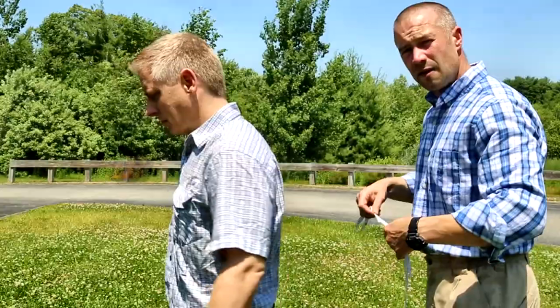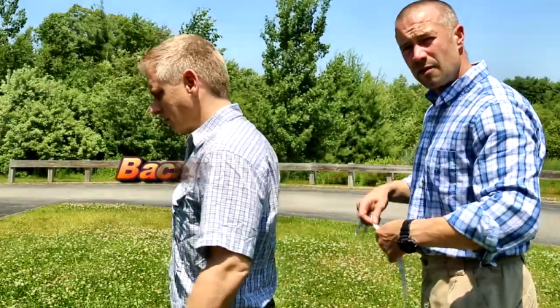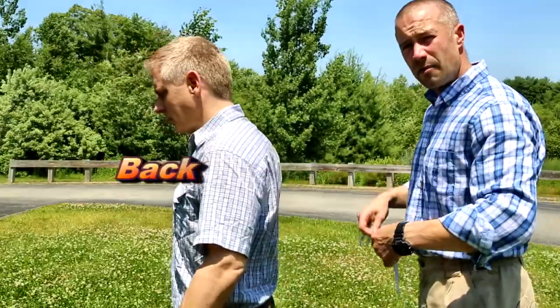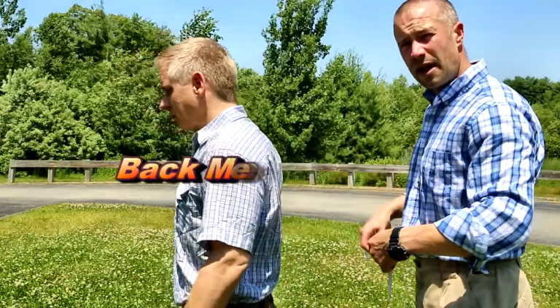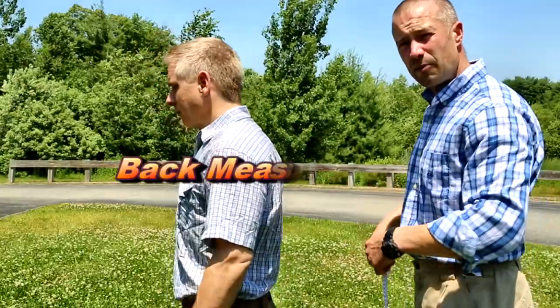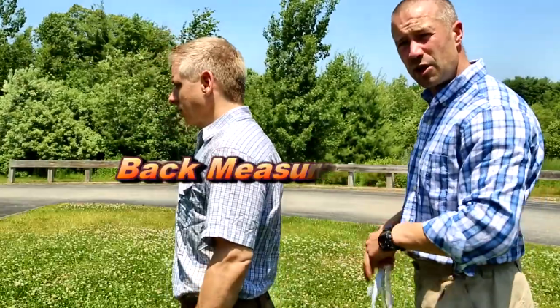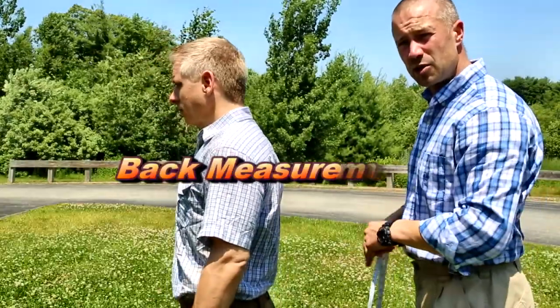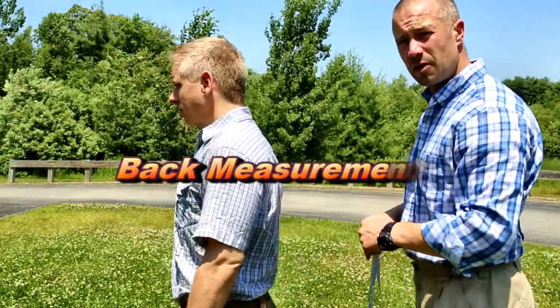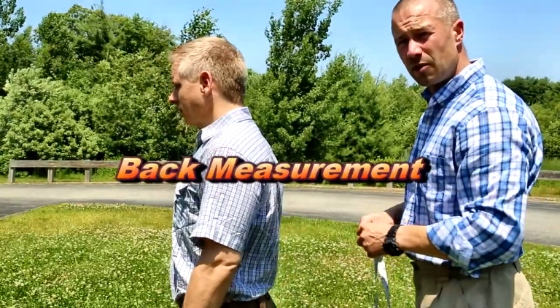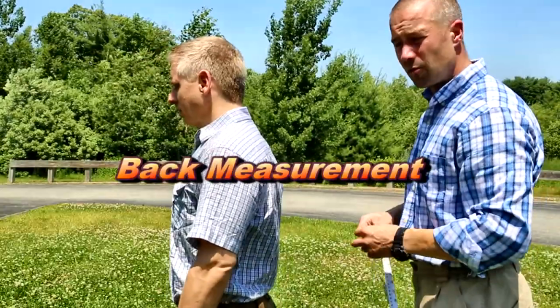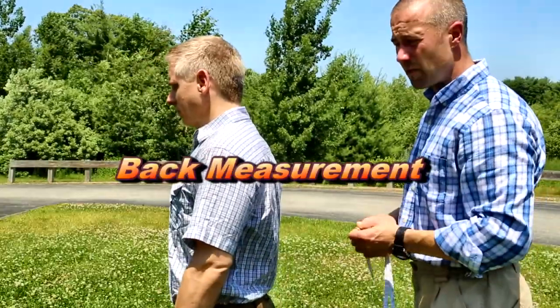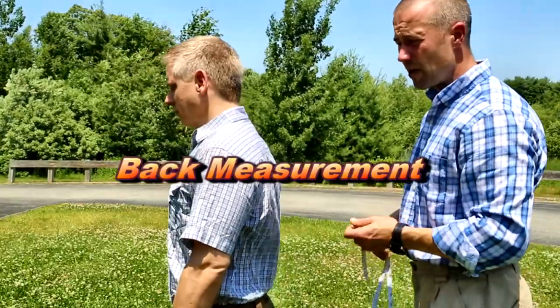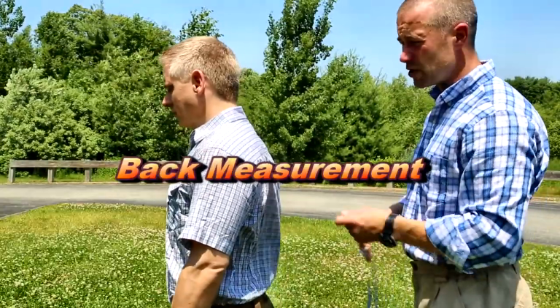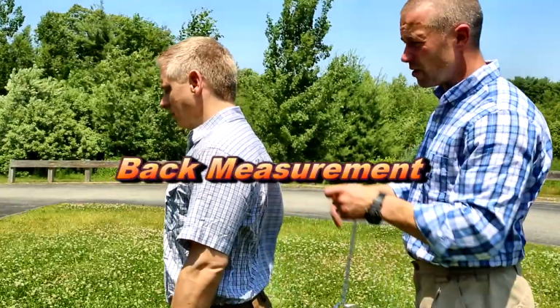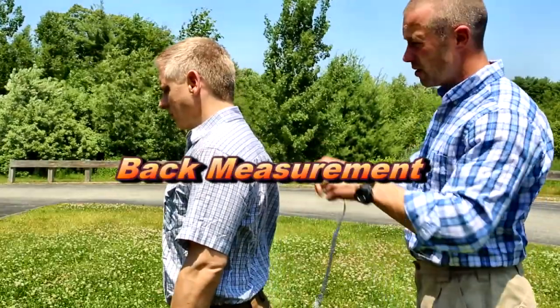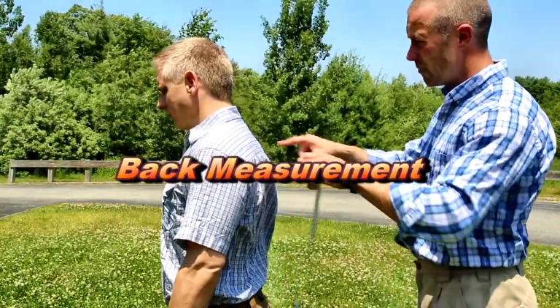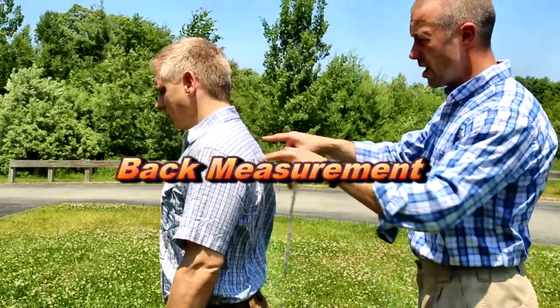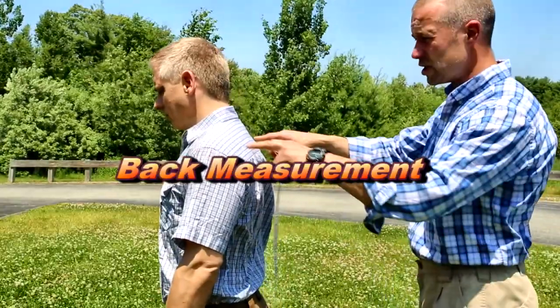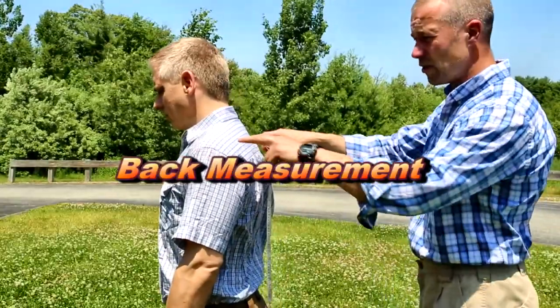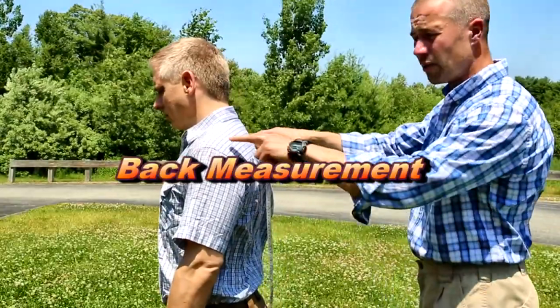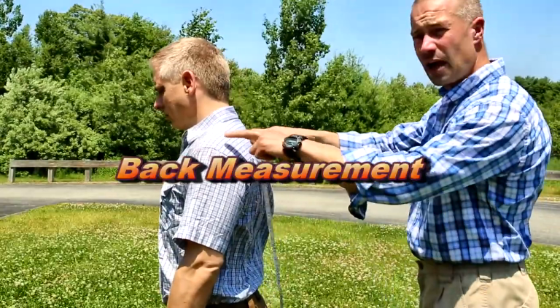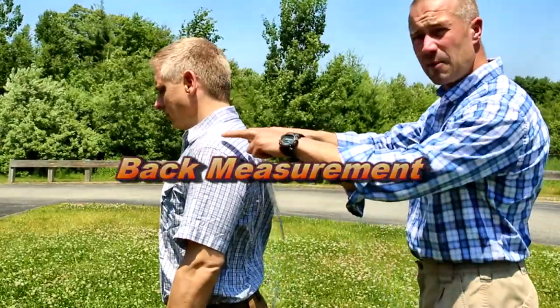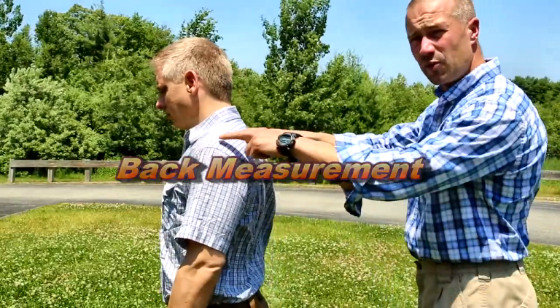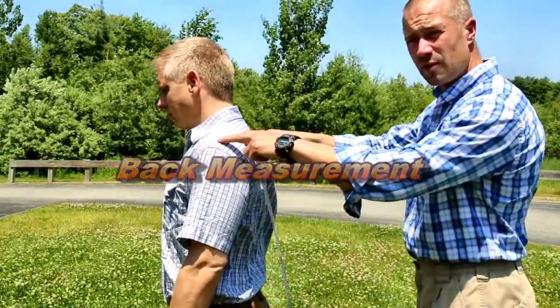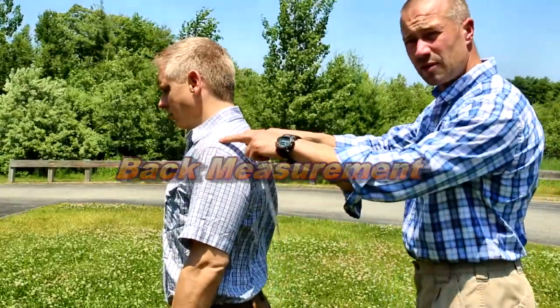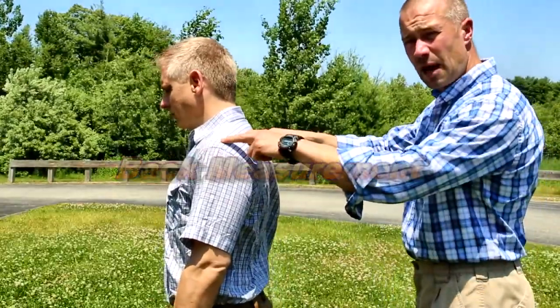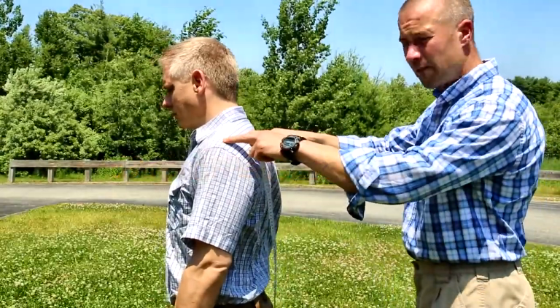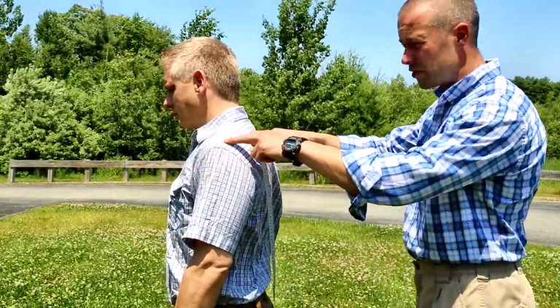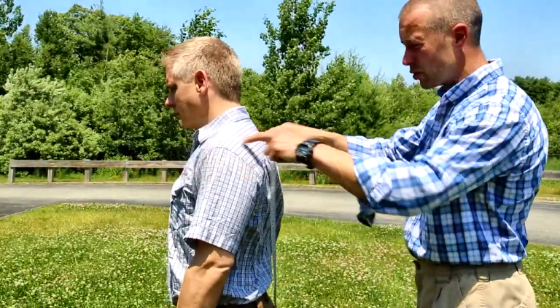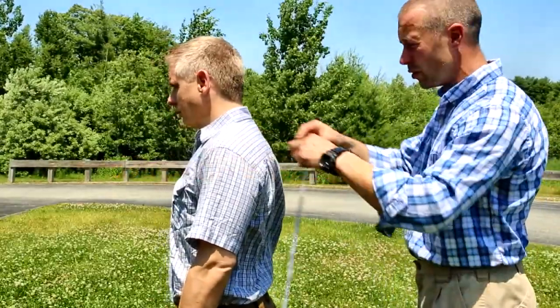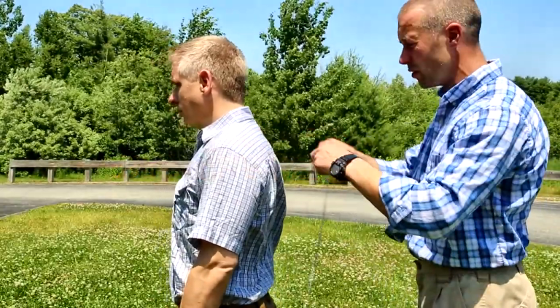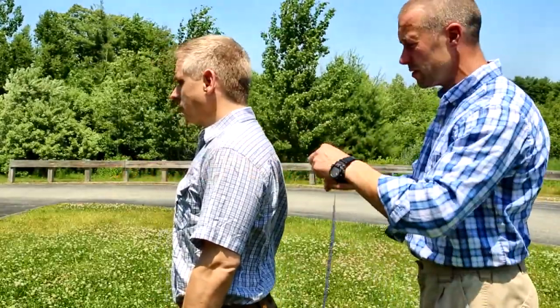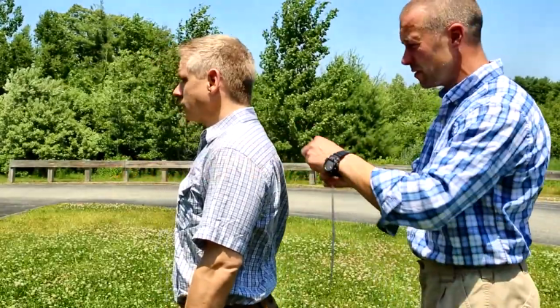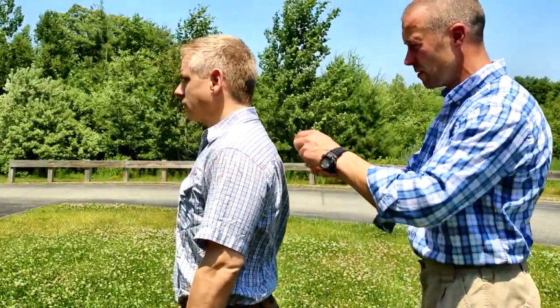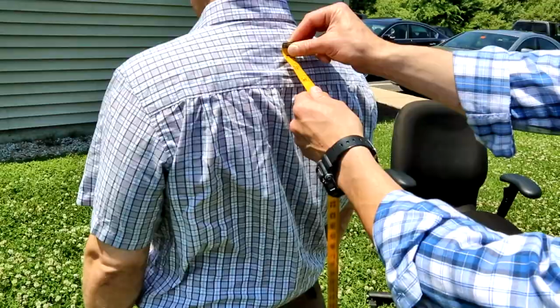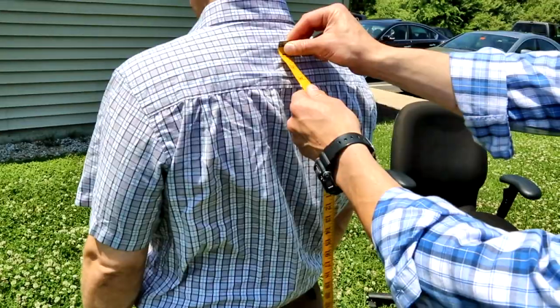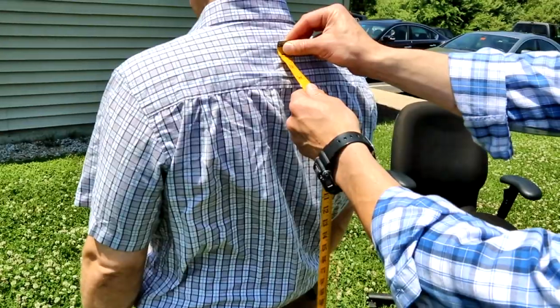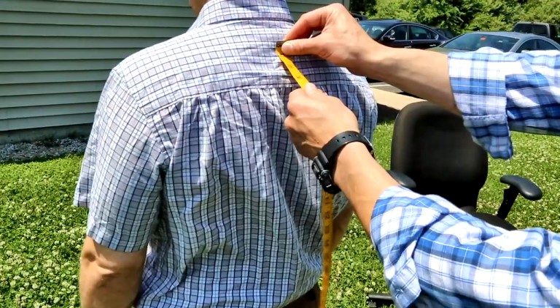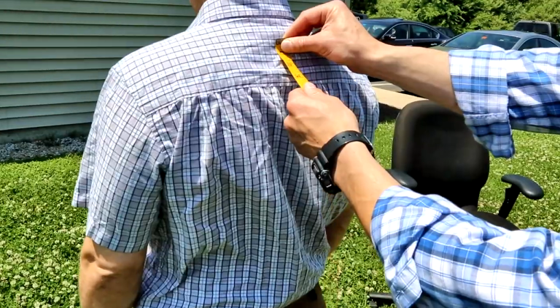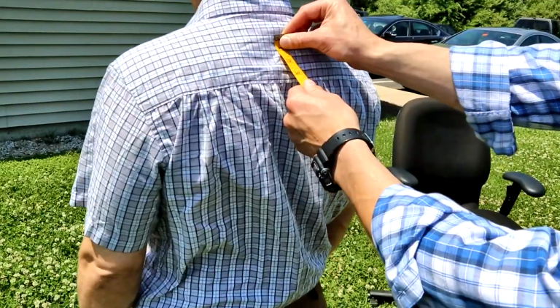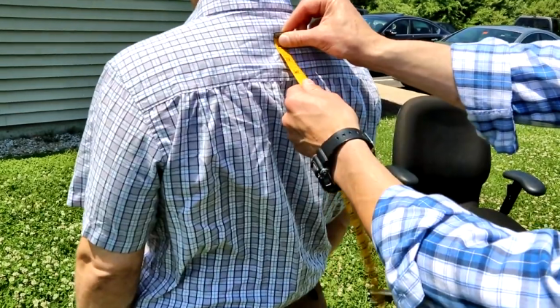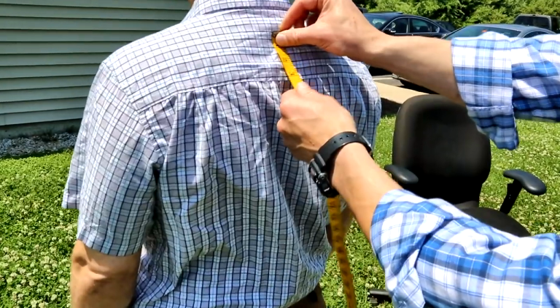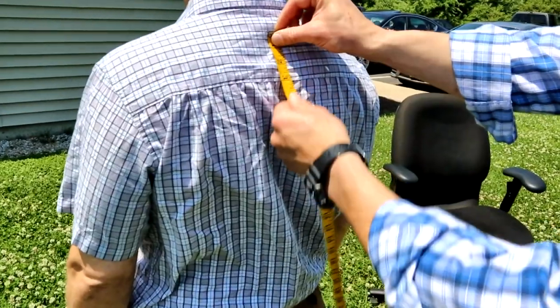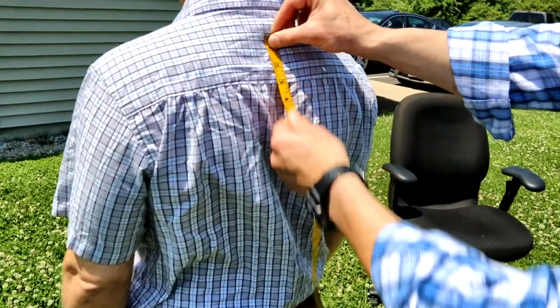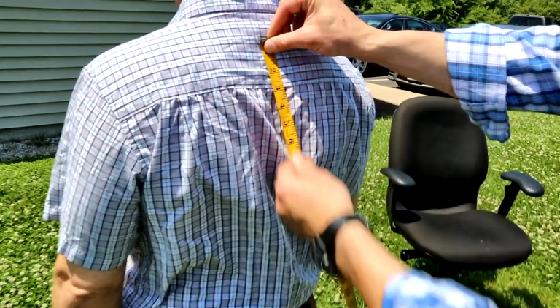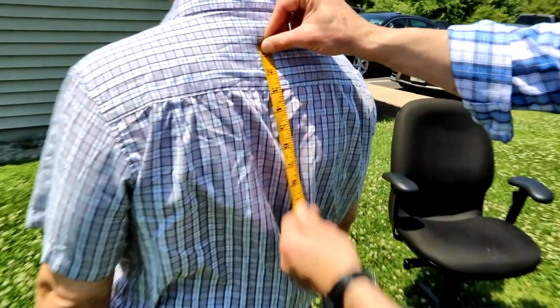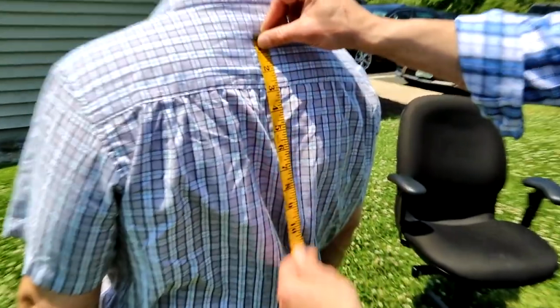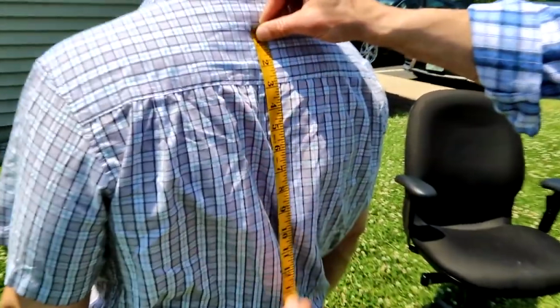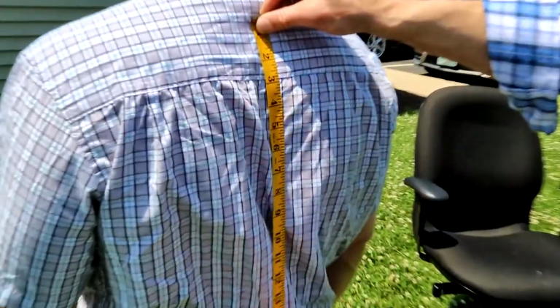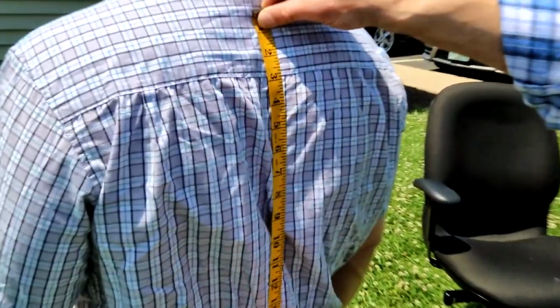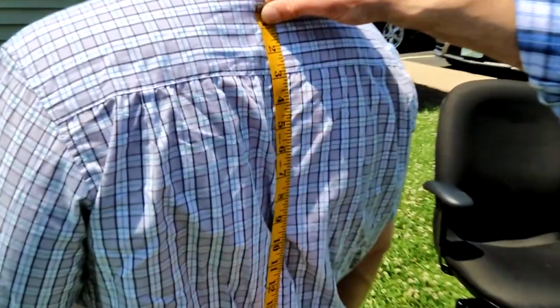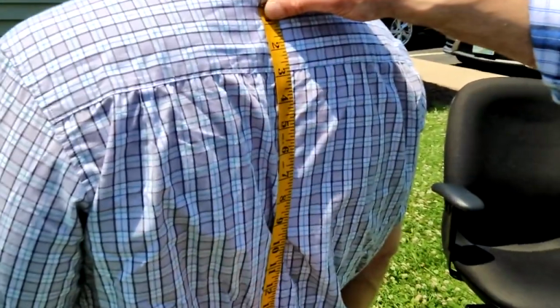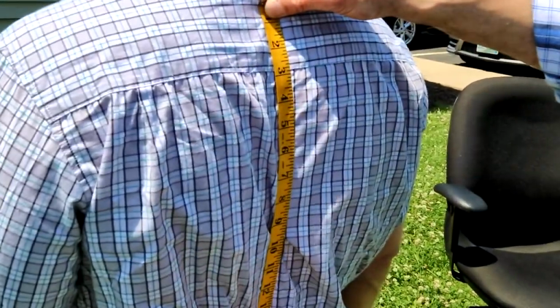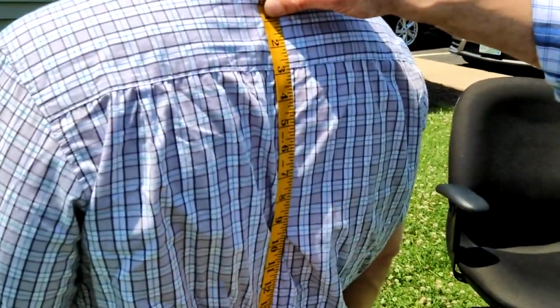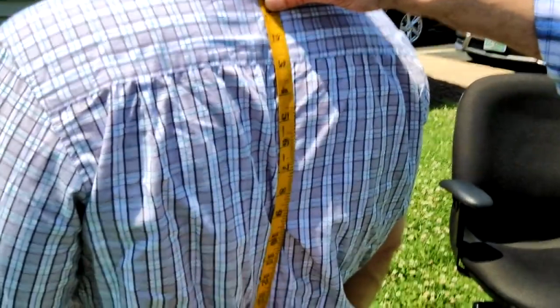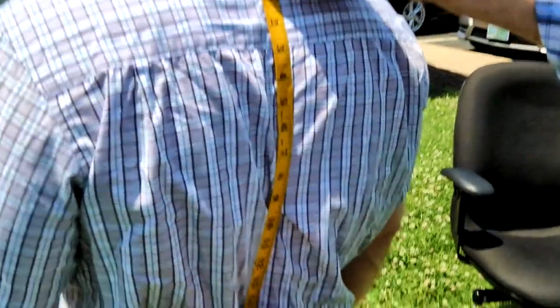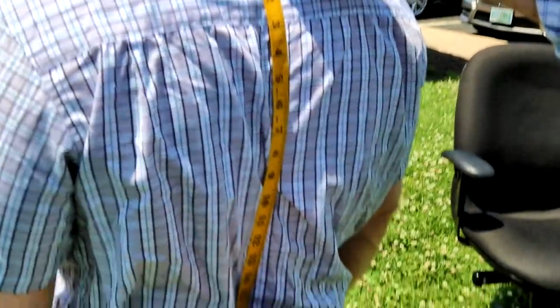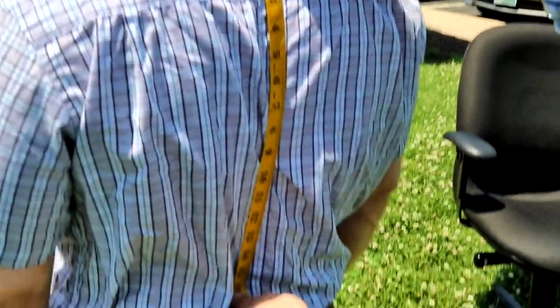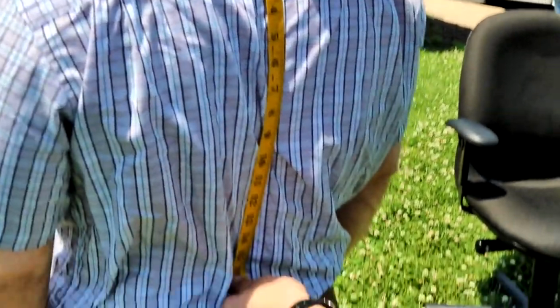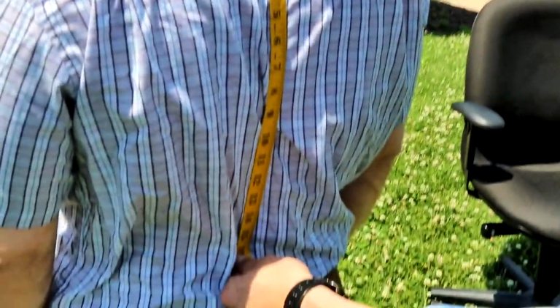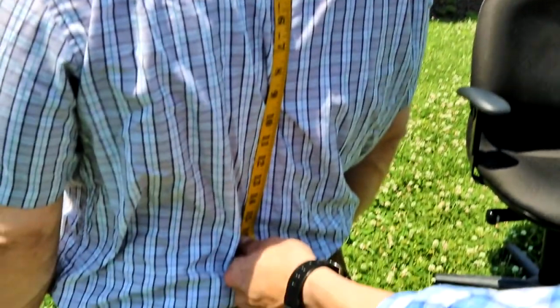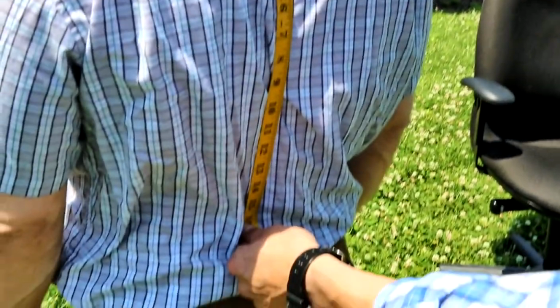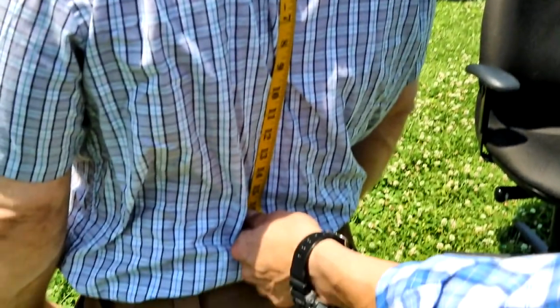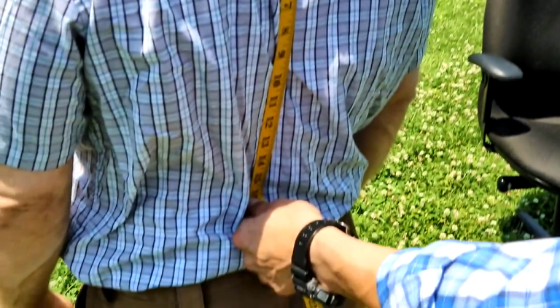The back measurement will be measured from an imaginary line between the top of the shoulders to about an inch above the belt.